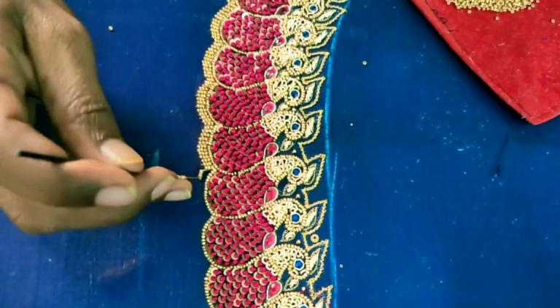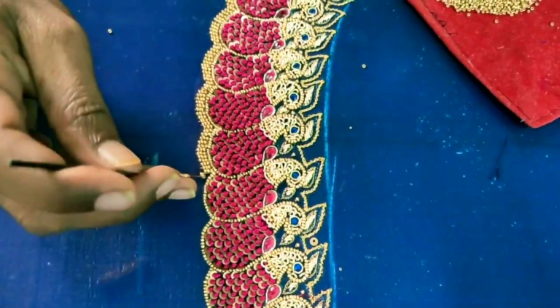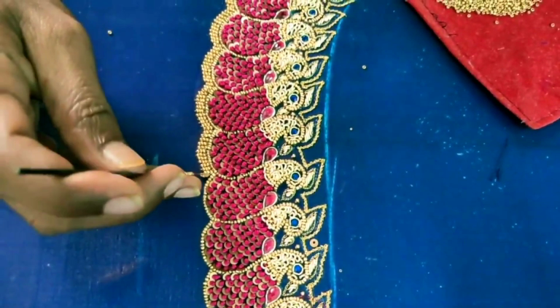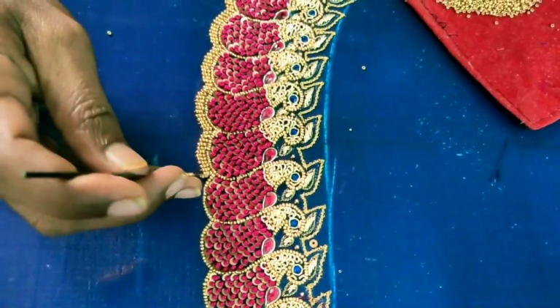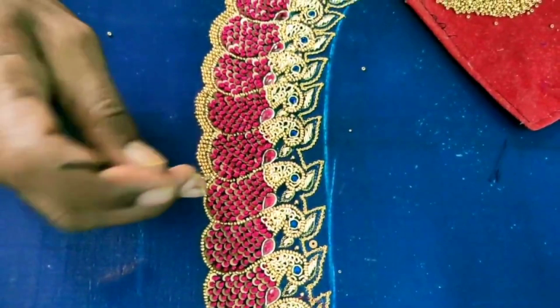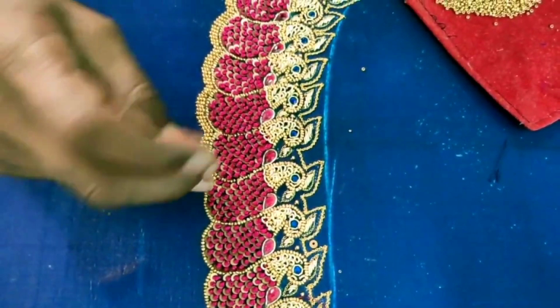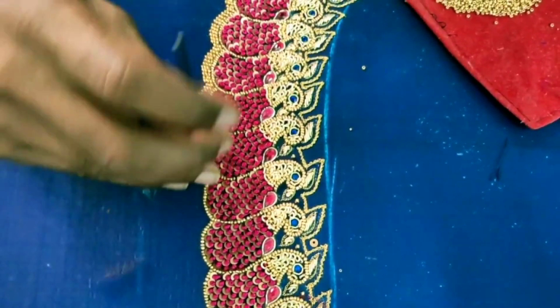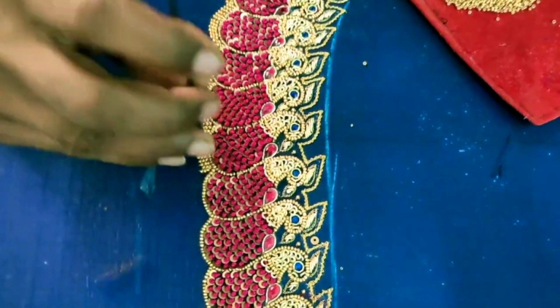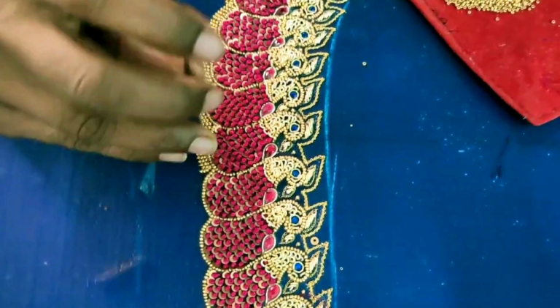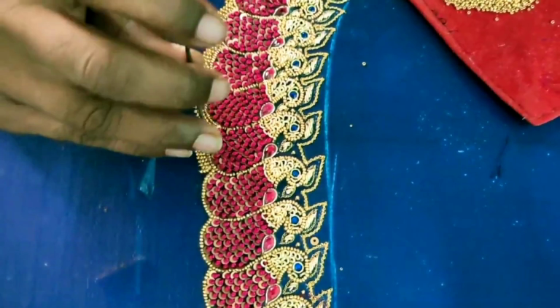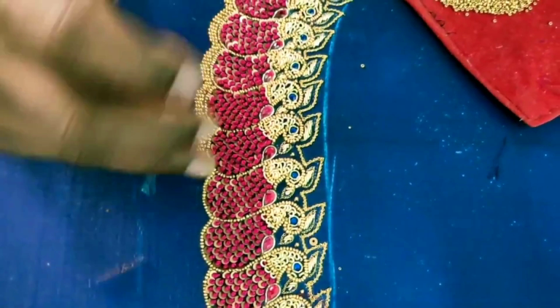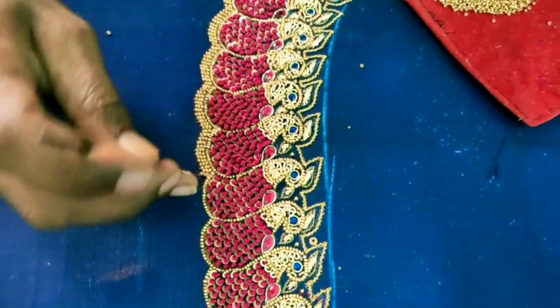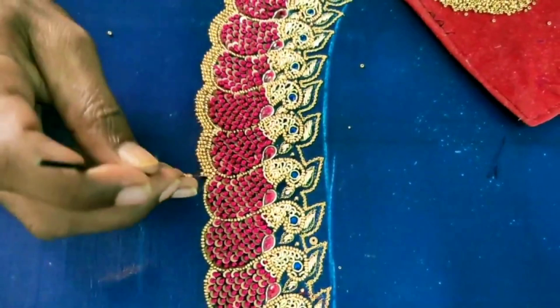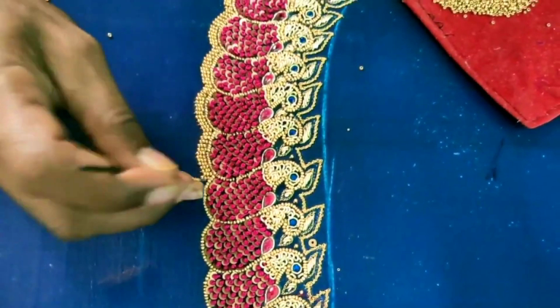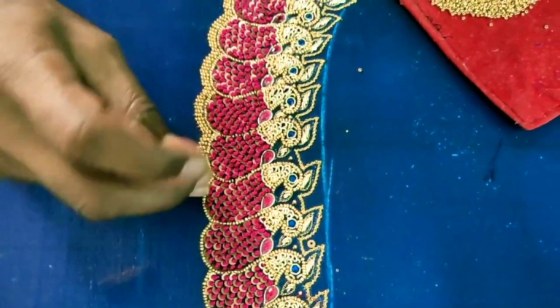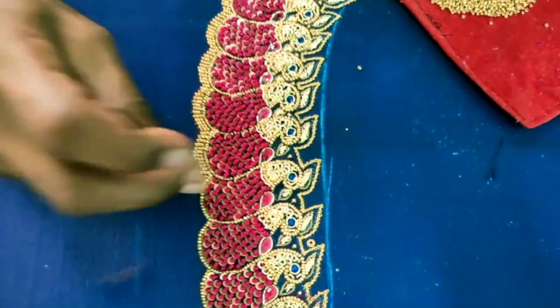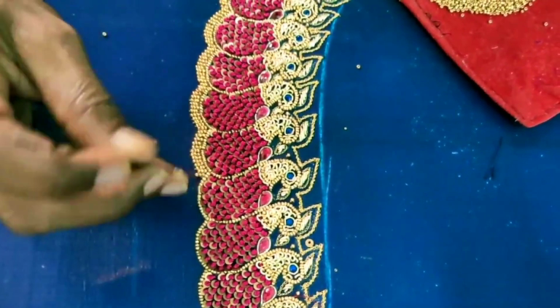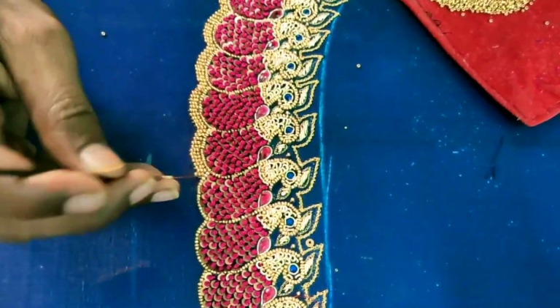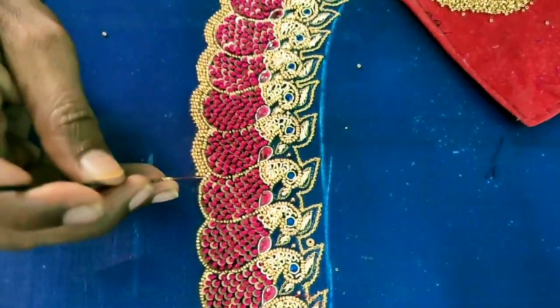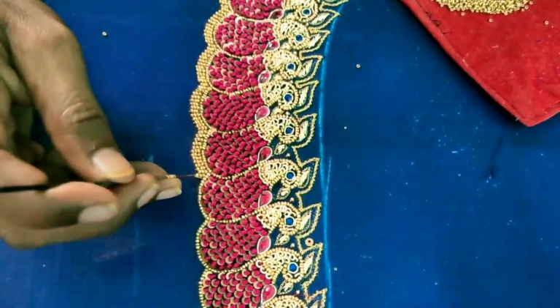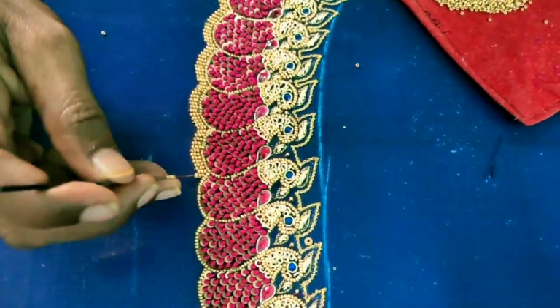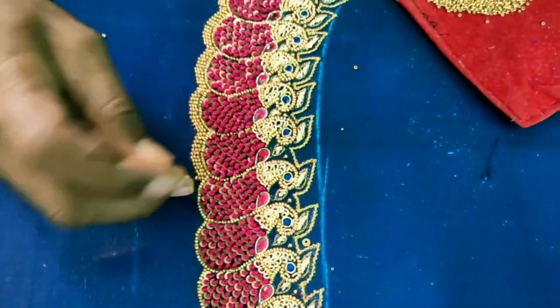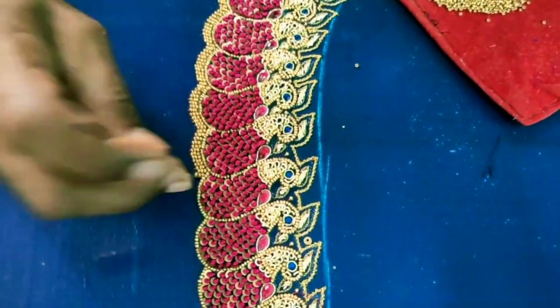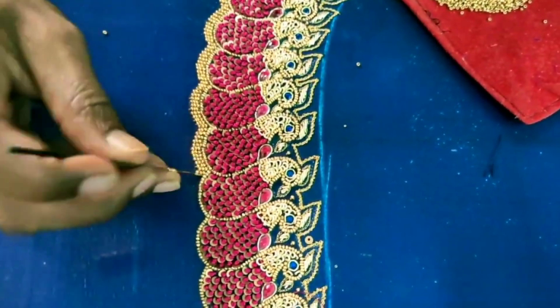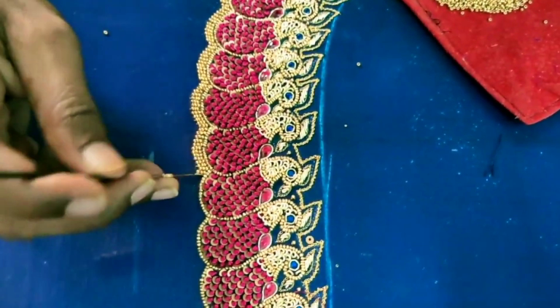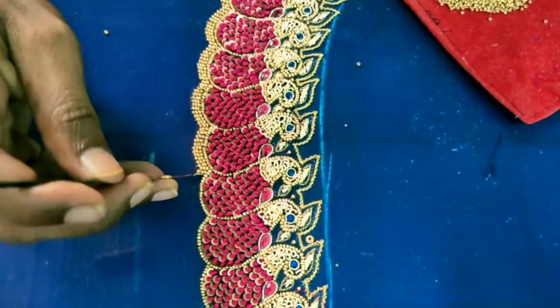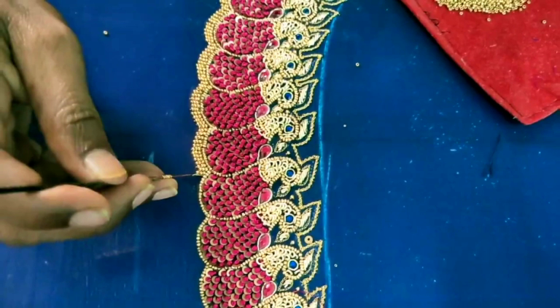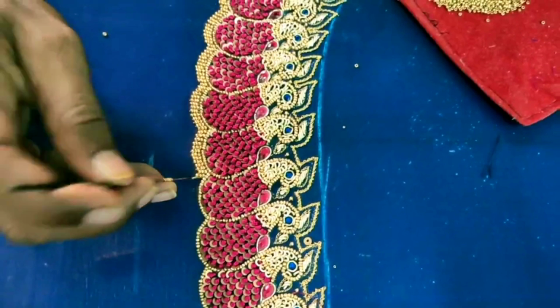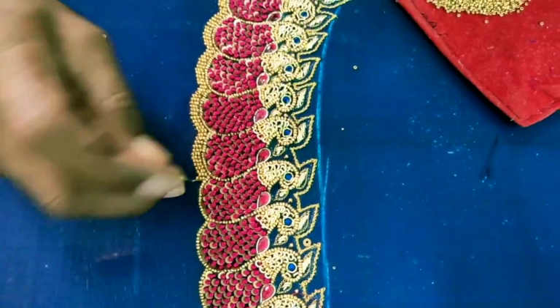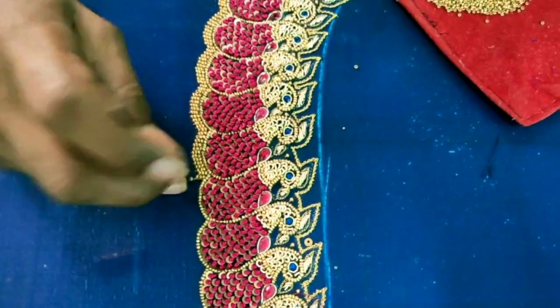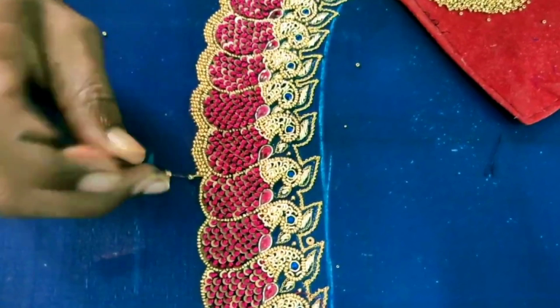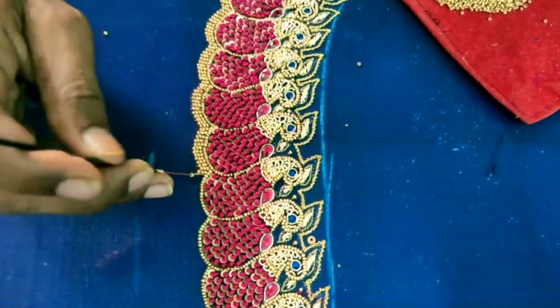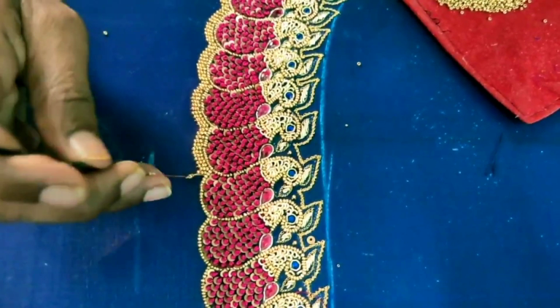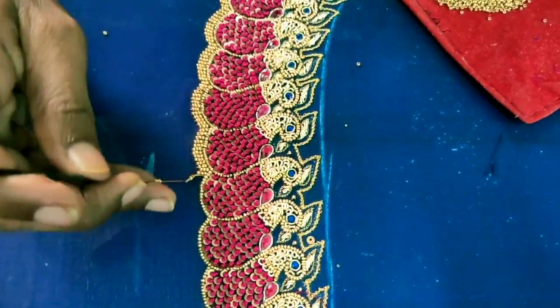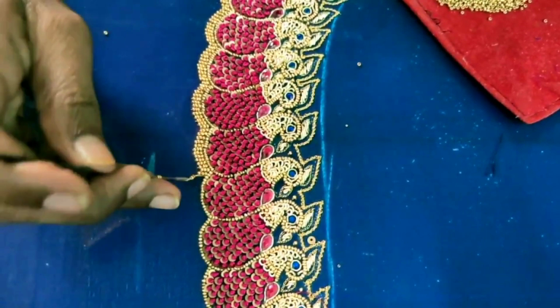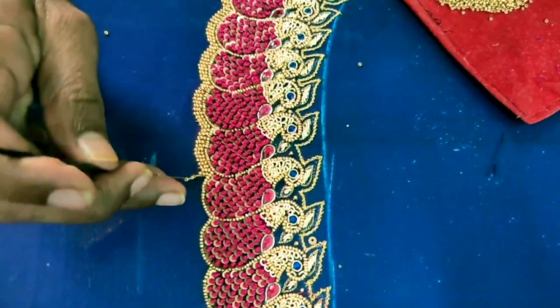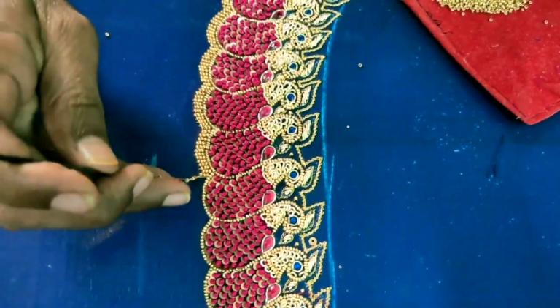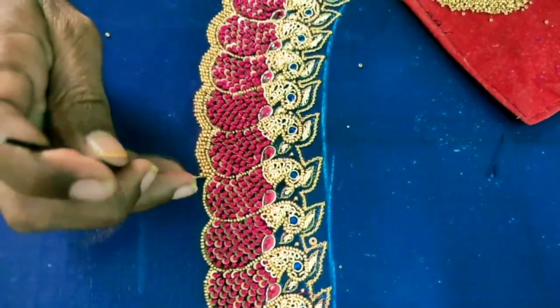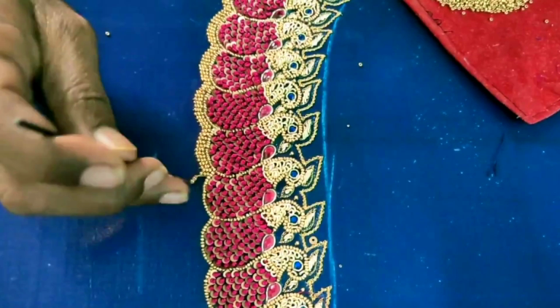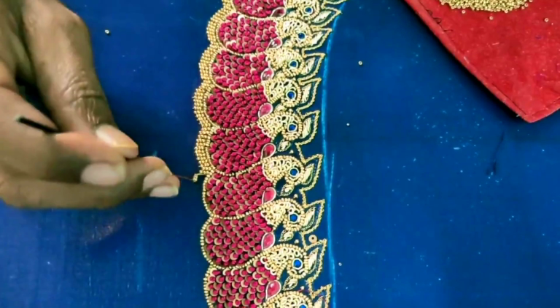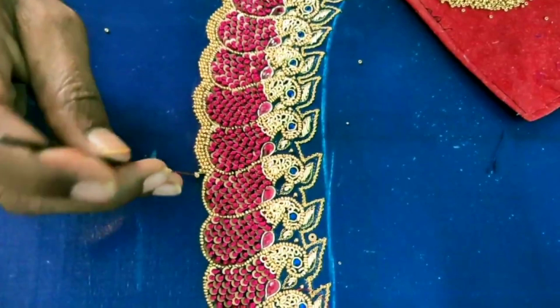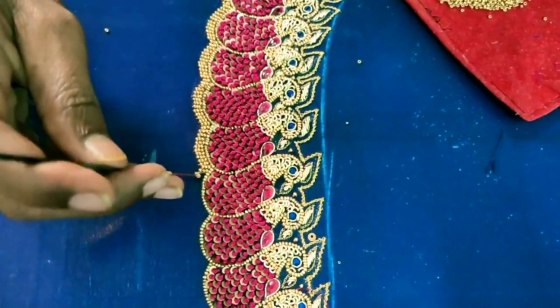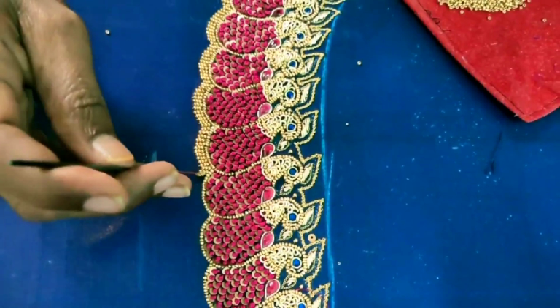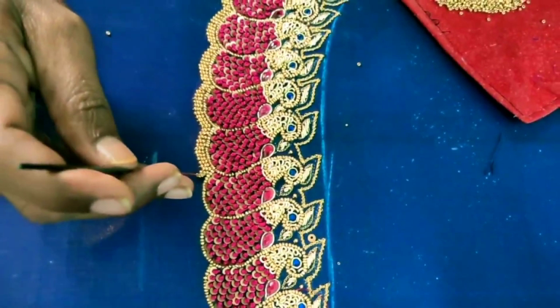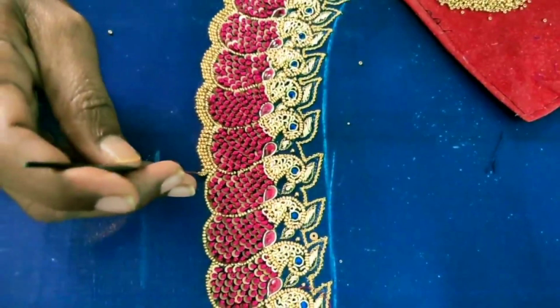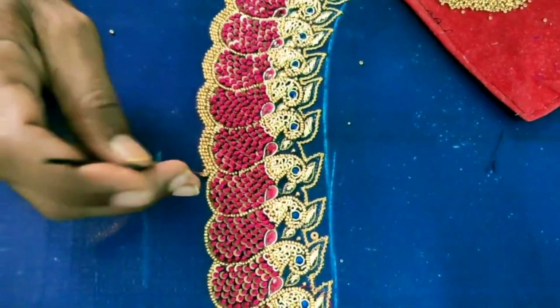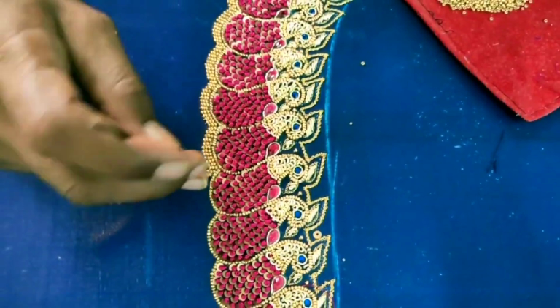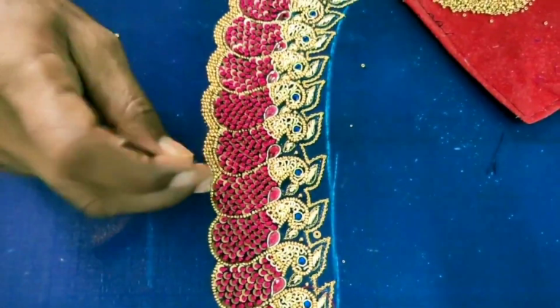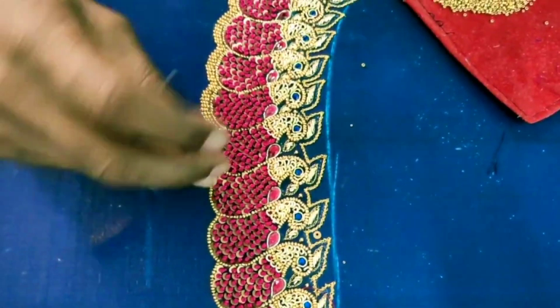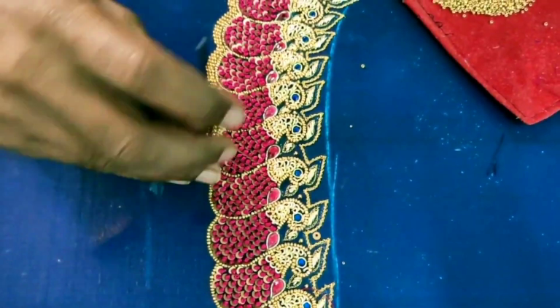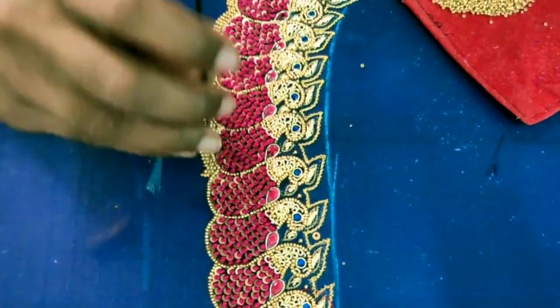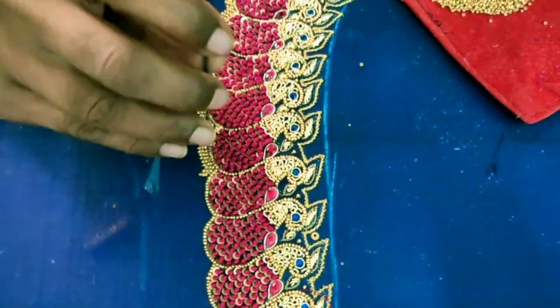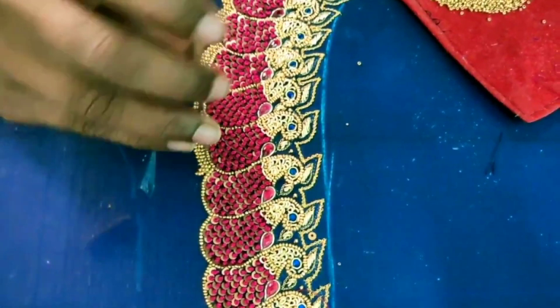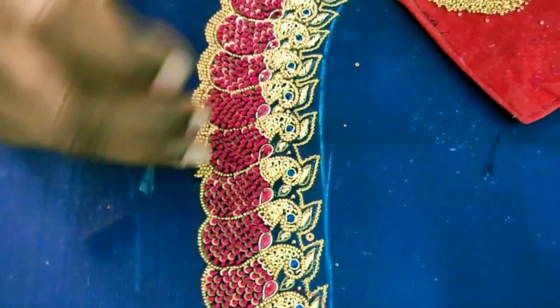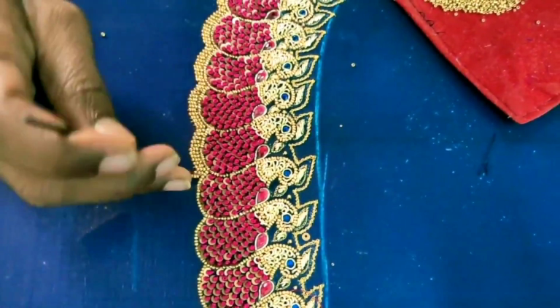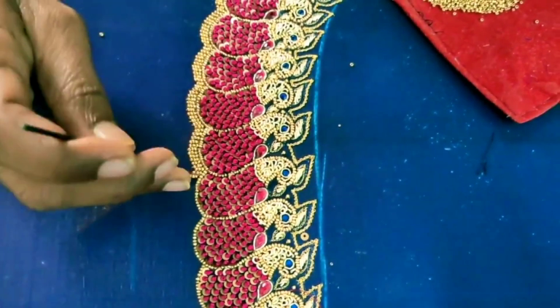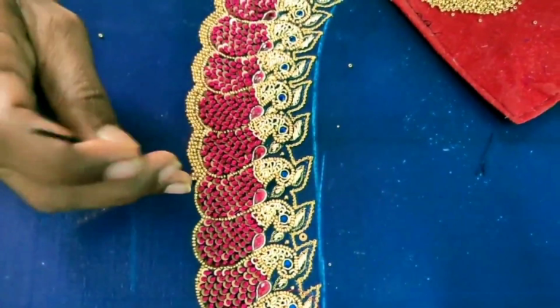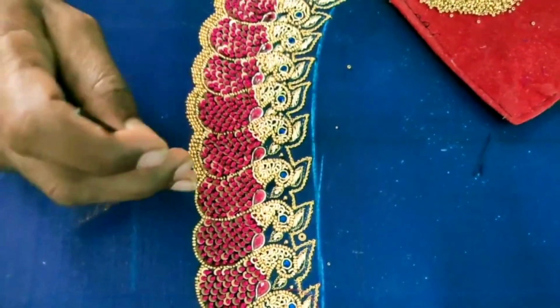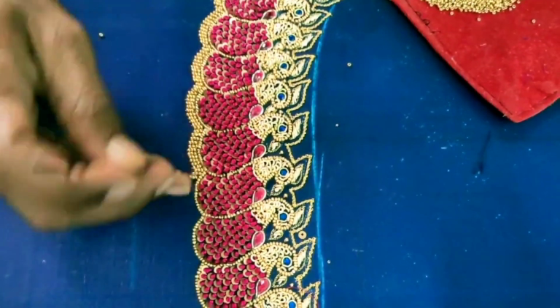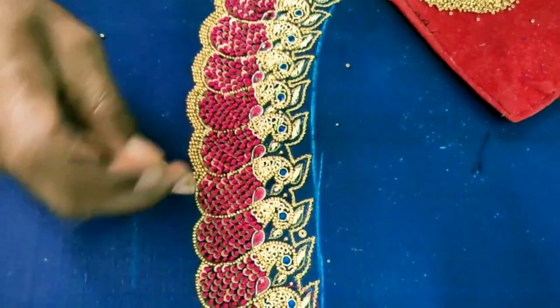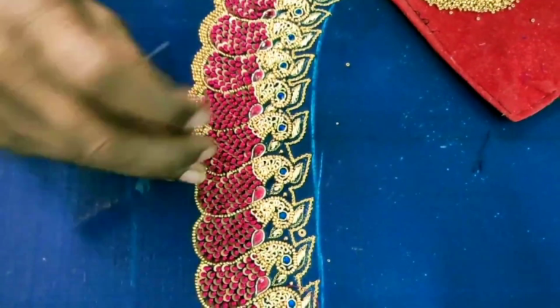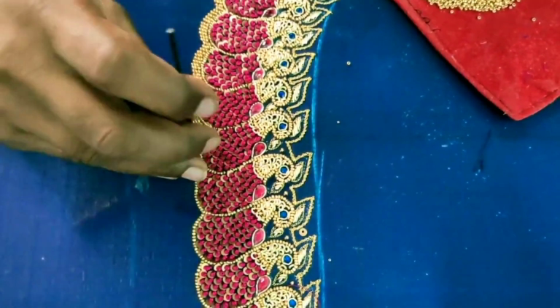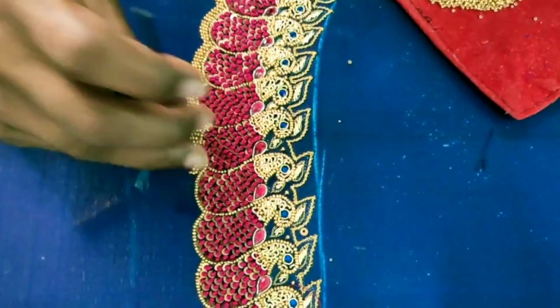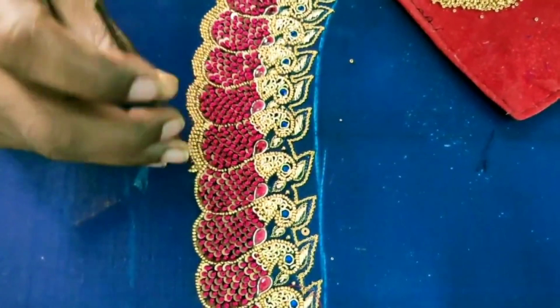The seamstress area has small beadwork. If you look at the heel, there is tiny beadwork — this is a very grand look as you can see. There are 3 beads used here.